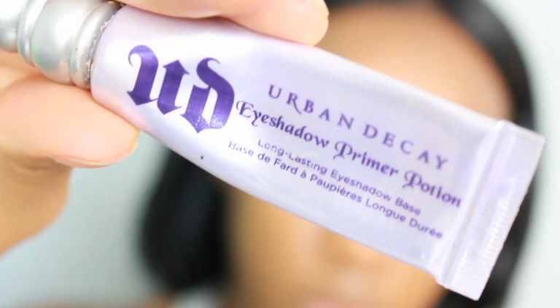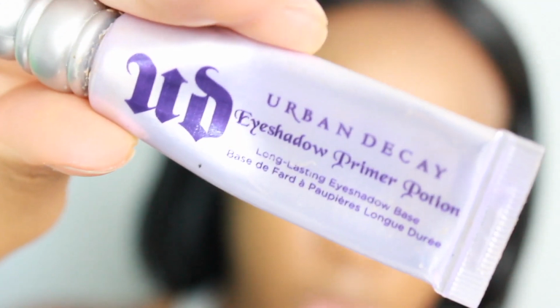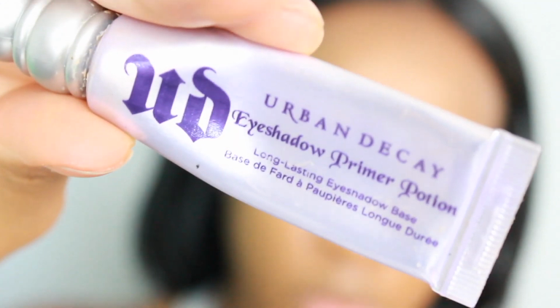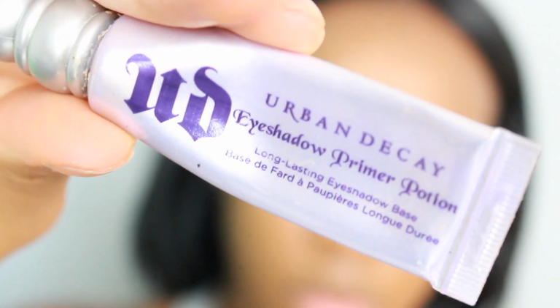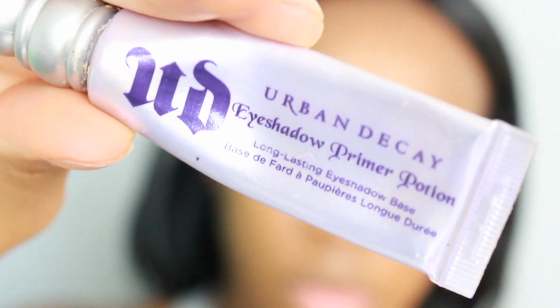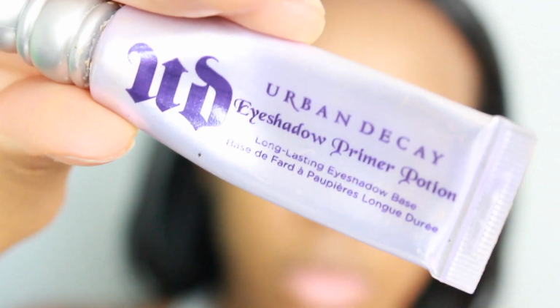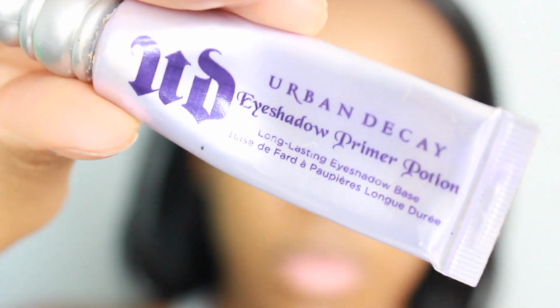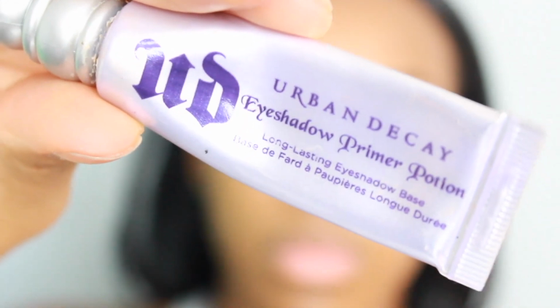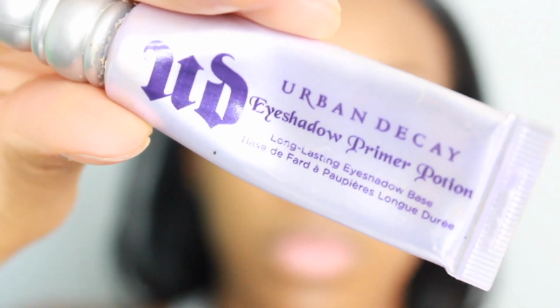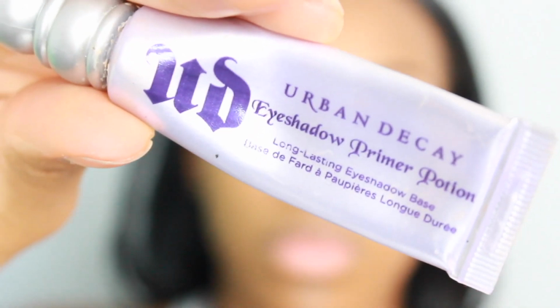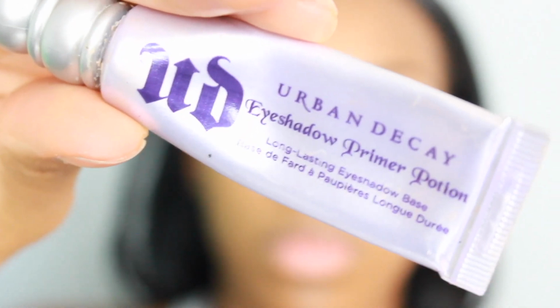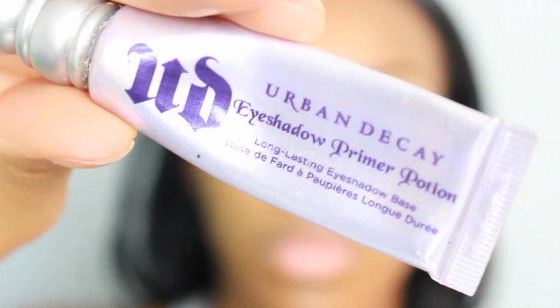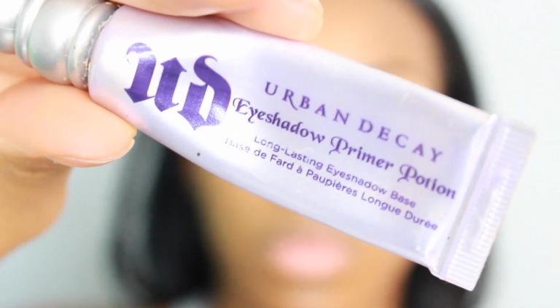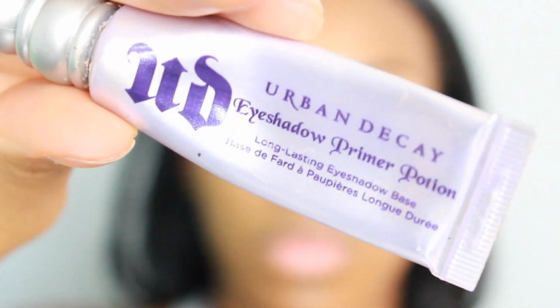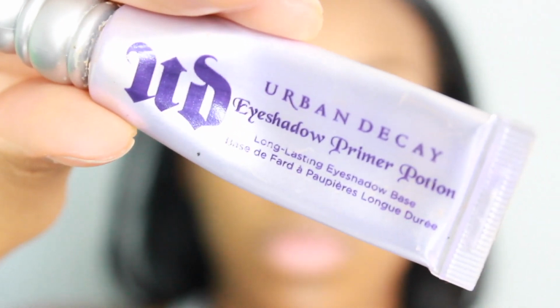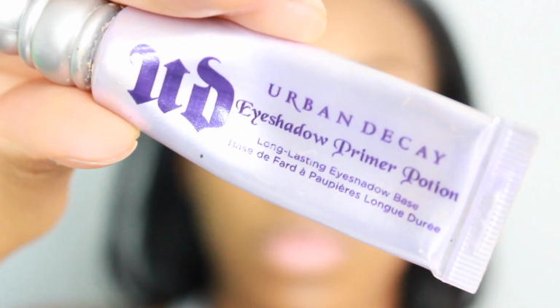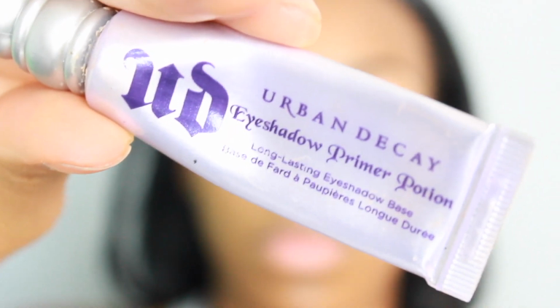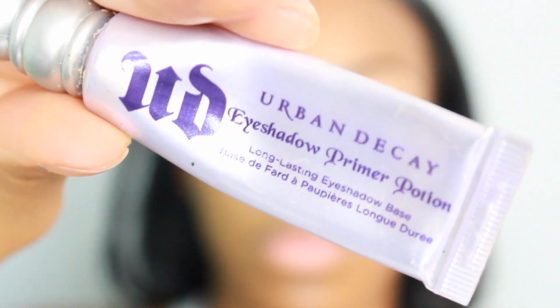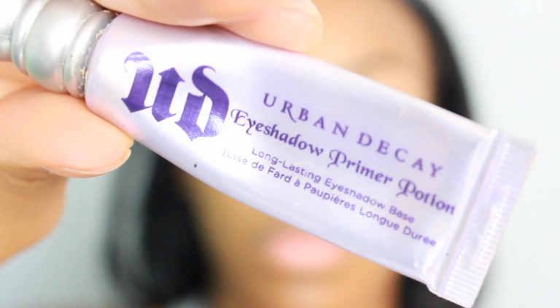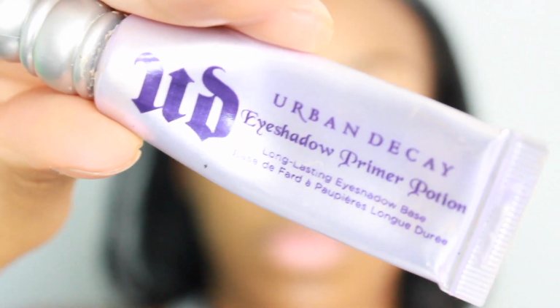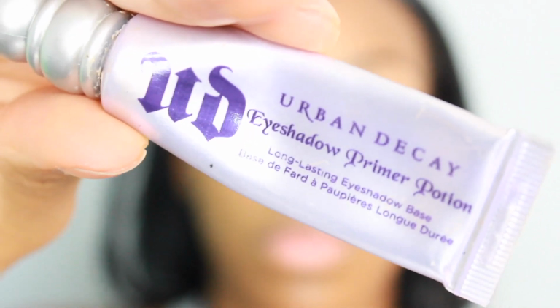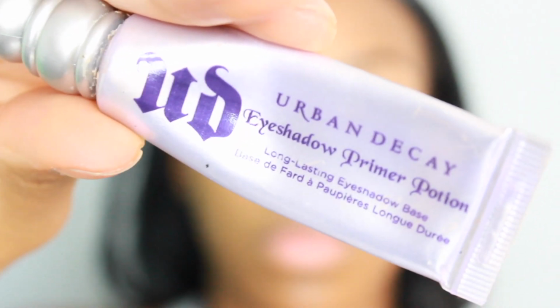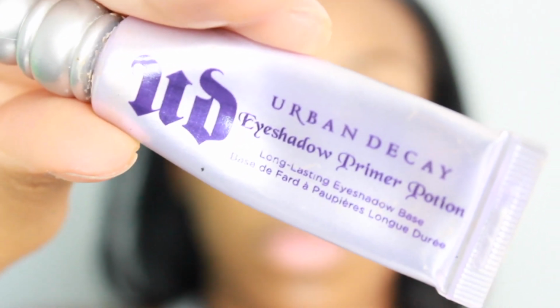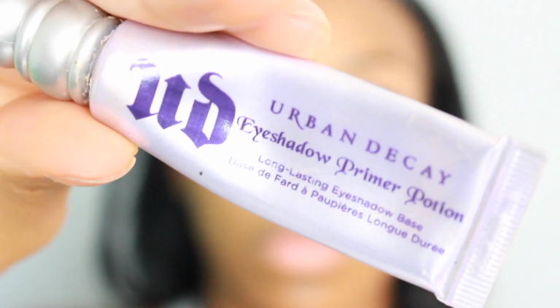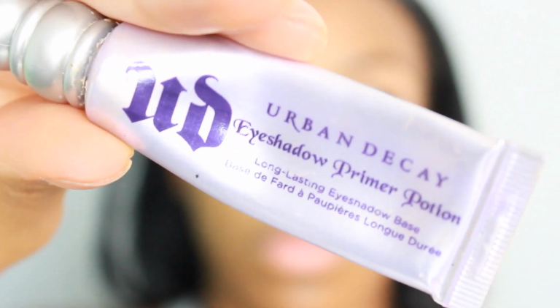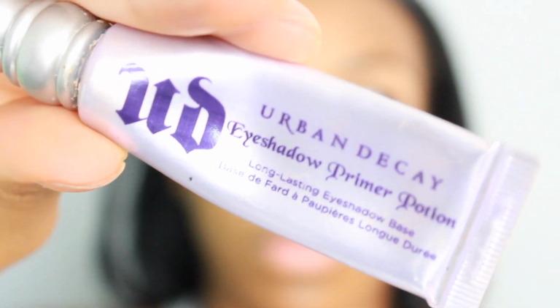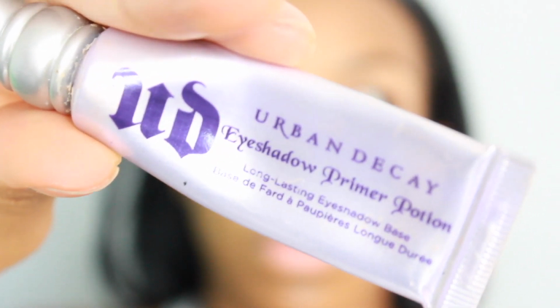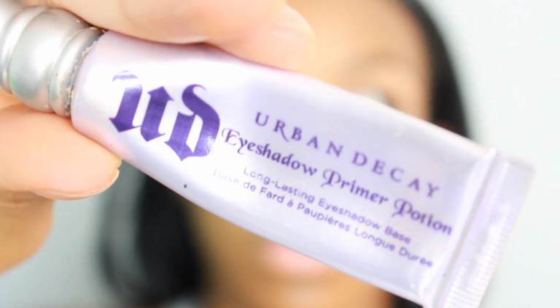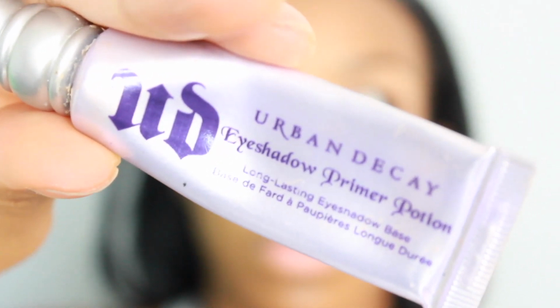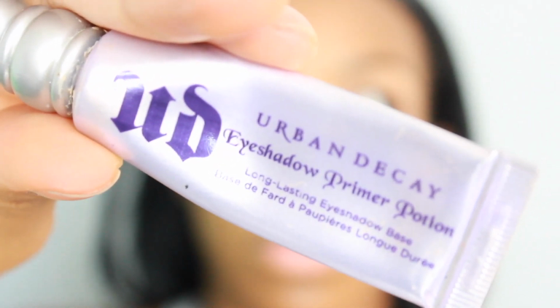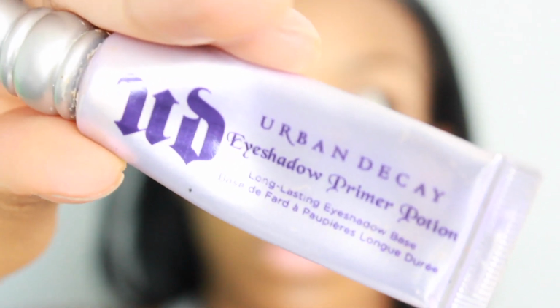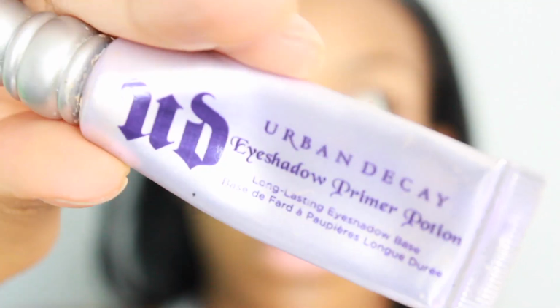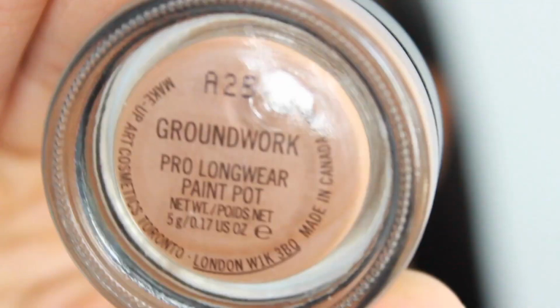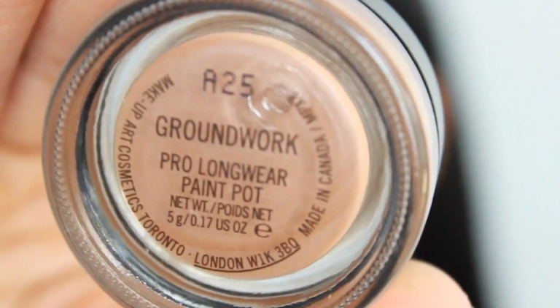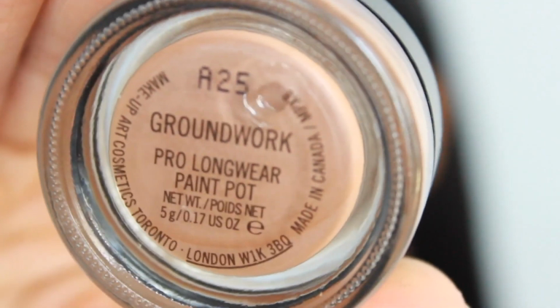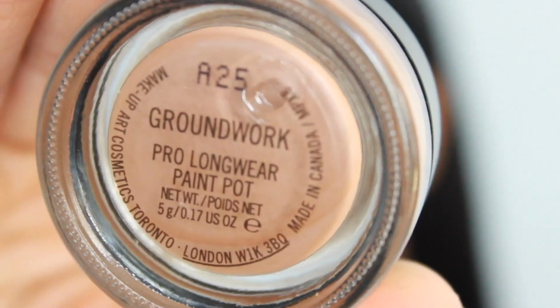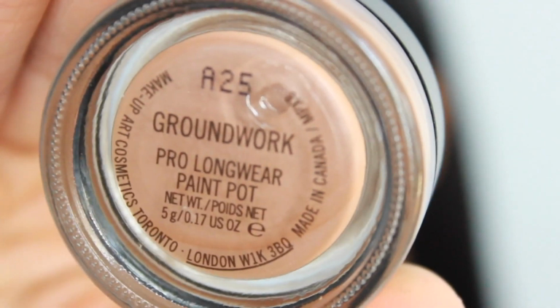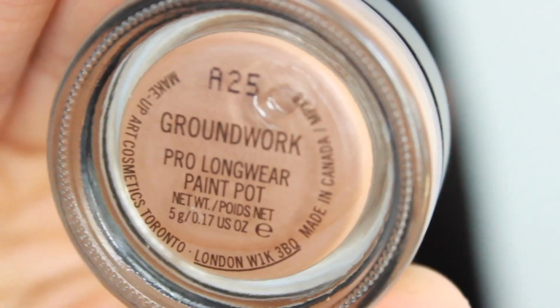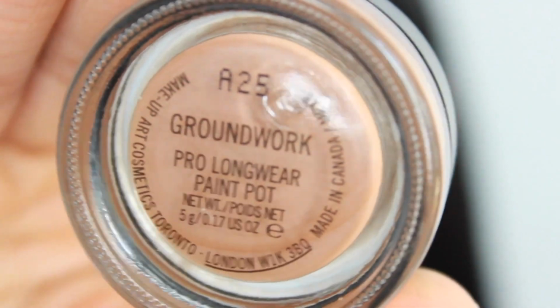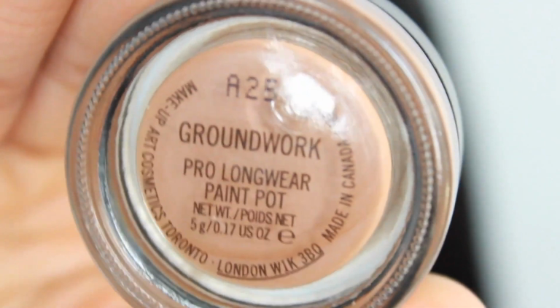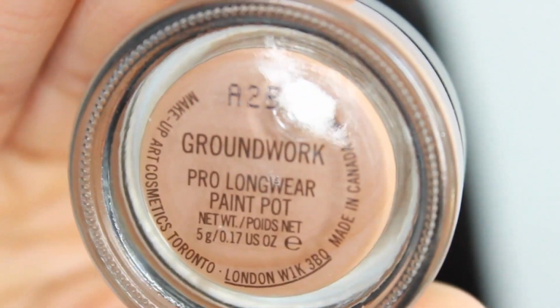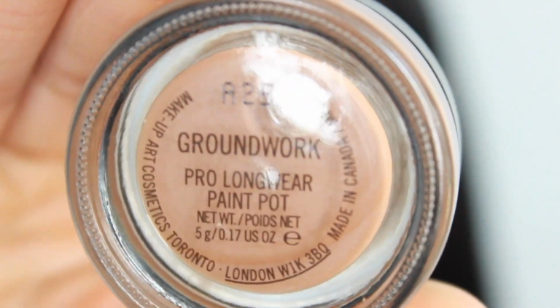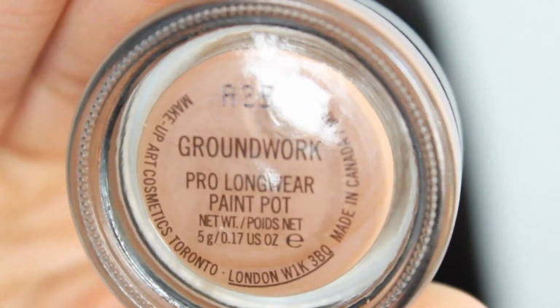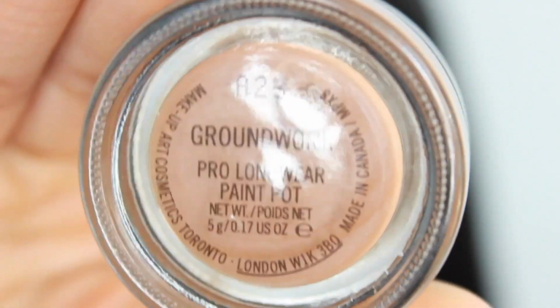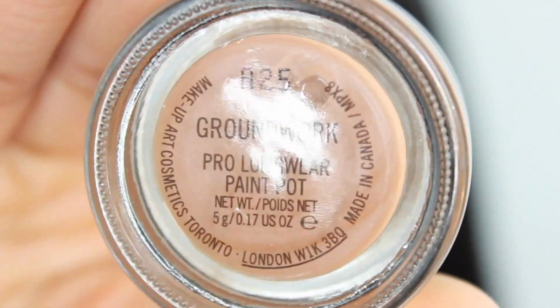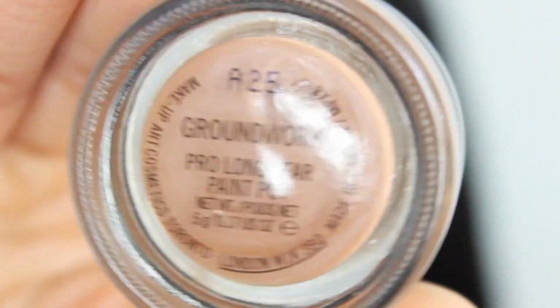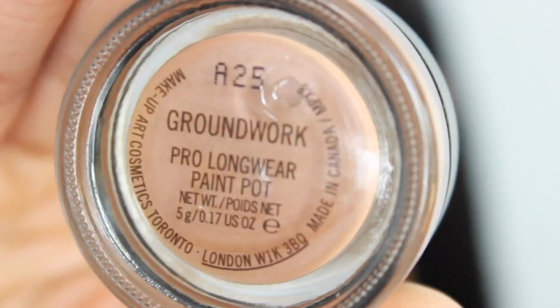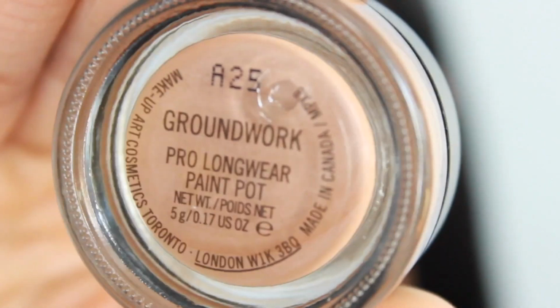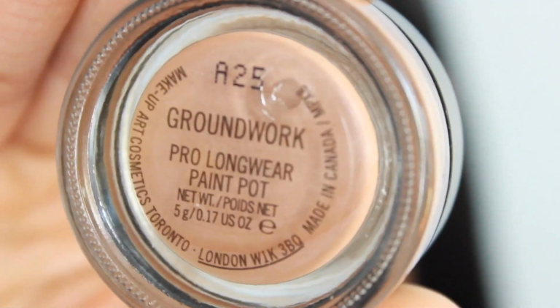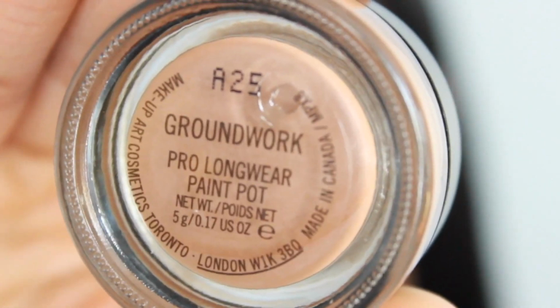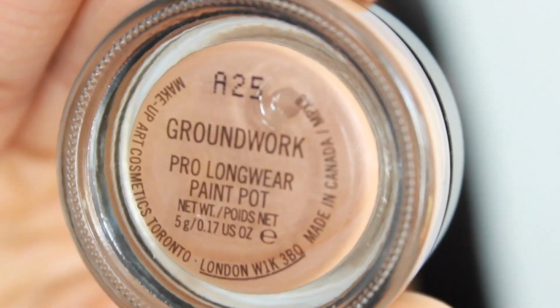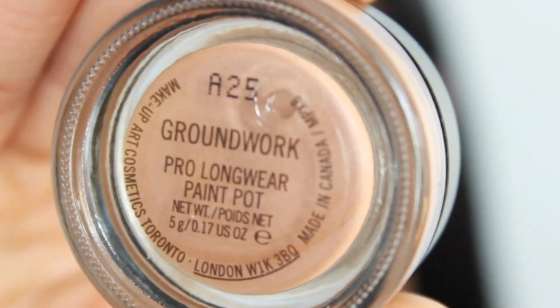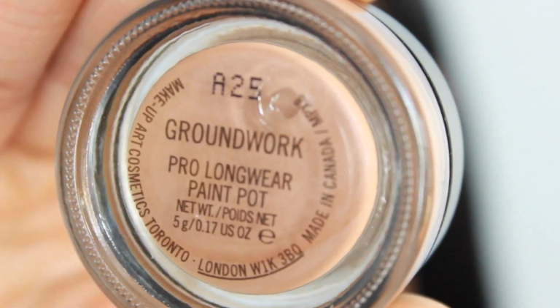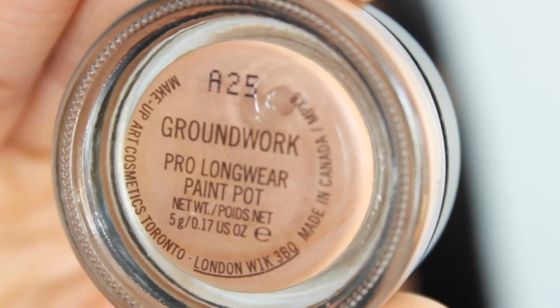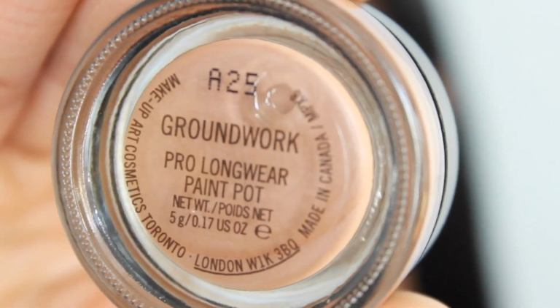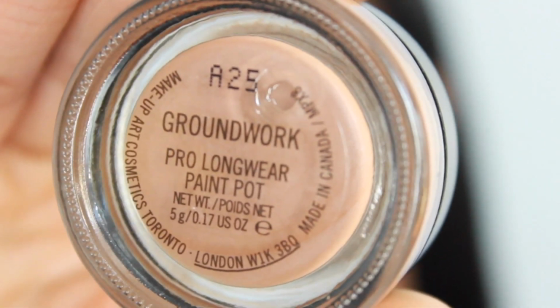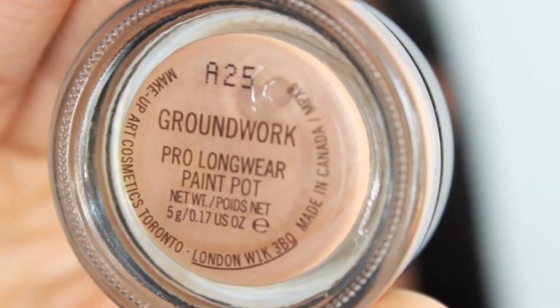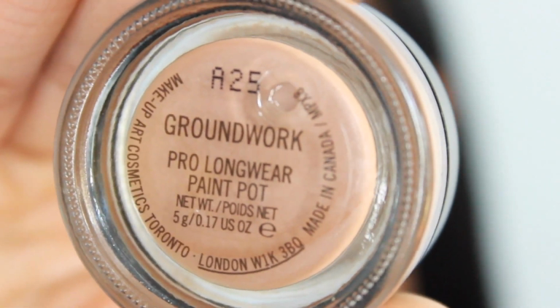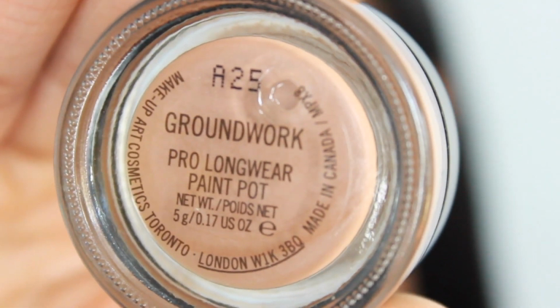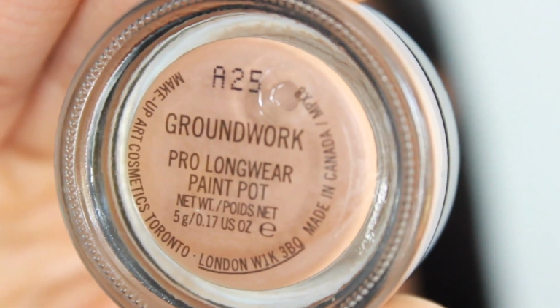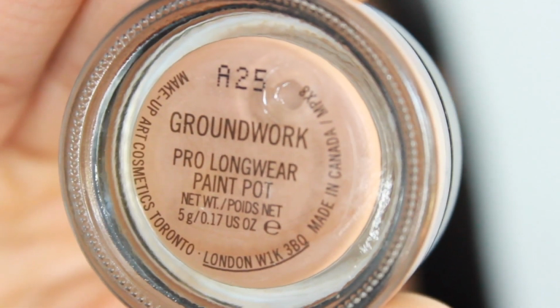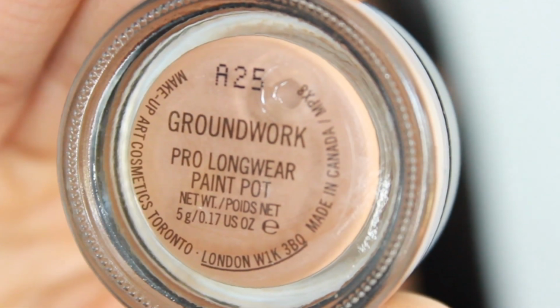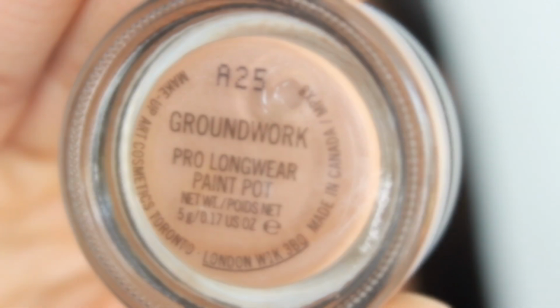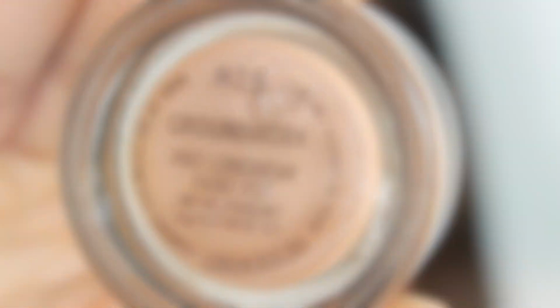Per usual, I'm priming my lids with Urban Decay's Primer Potion, and then I'm going over that with MAC's Paint Pot in Groundwork.